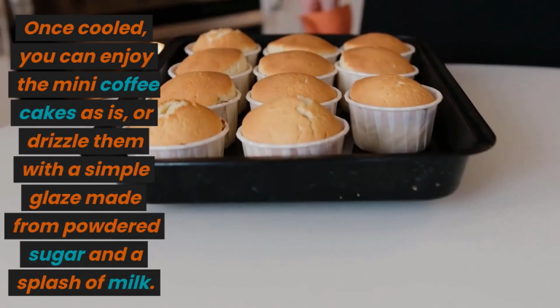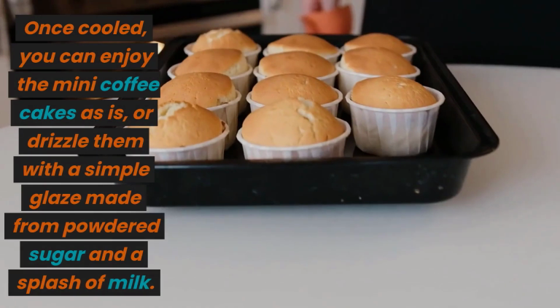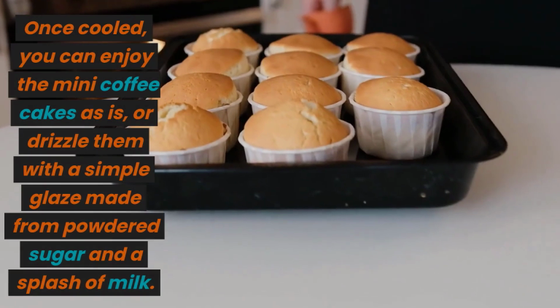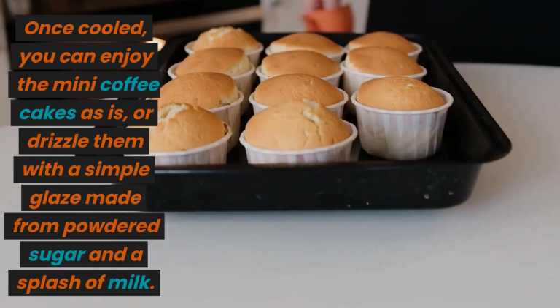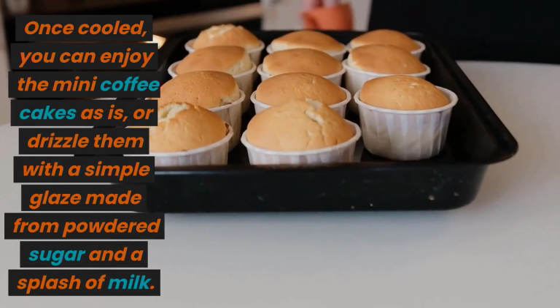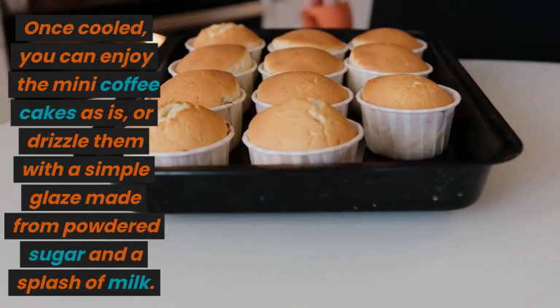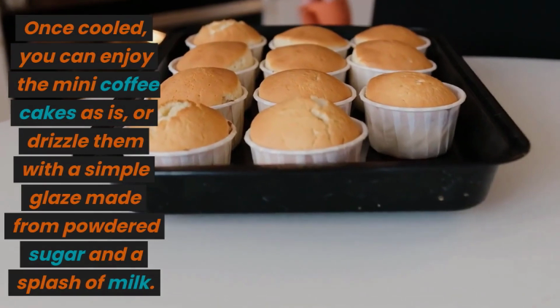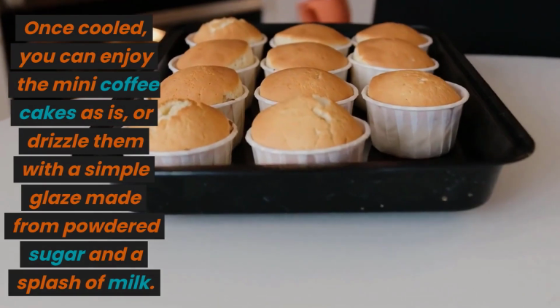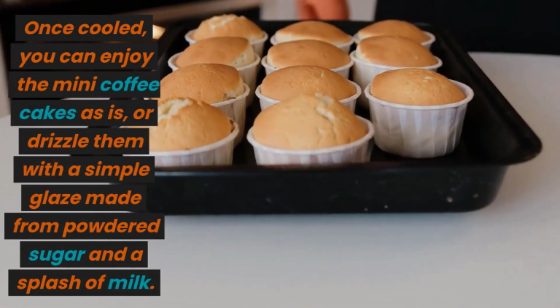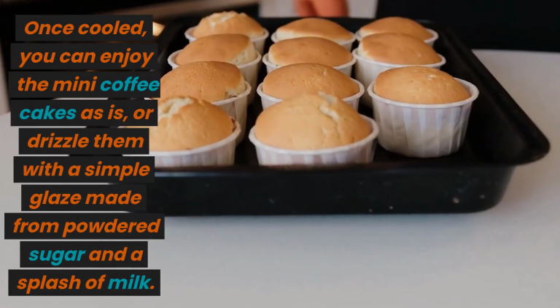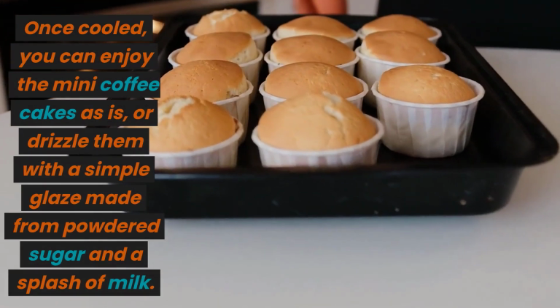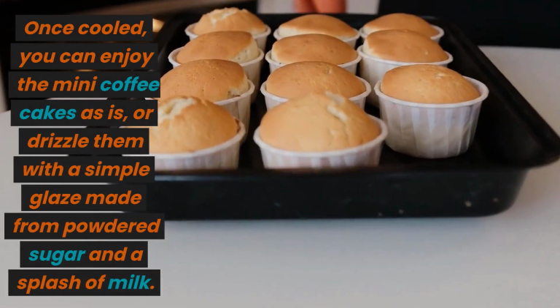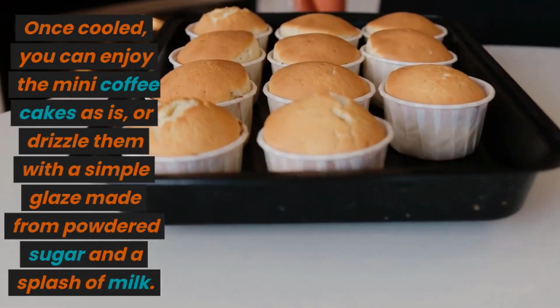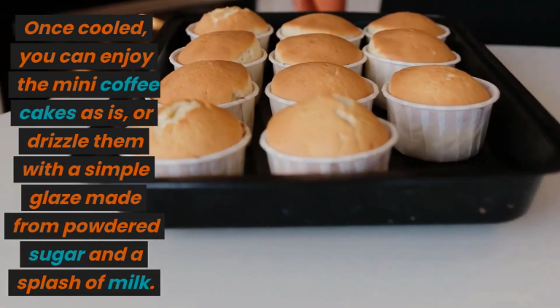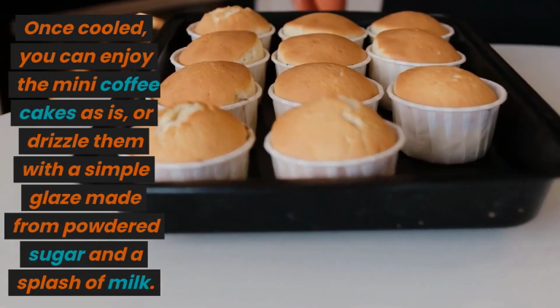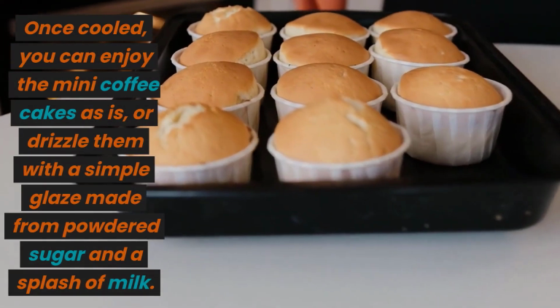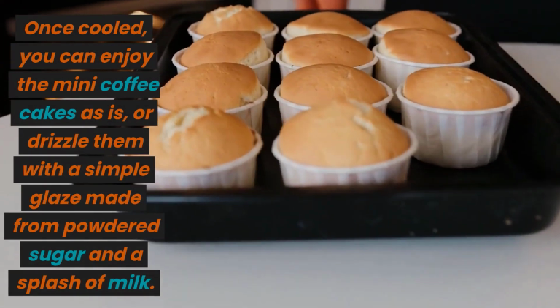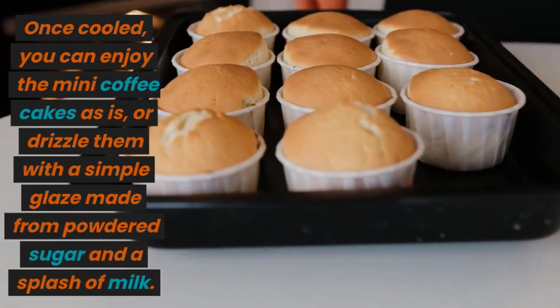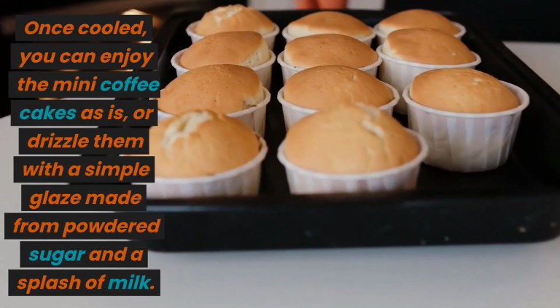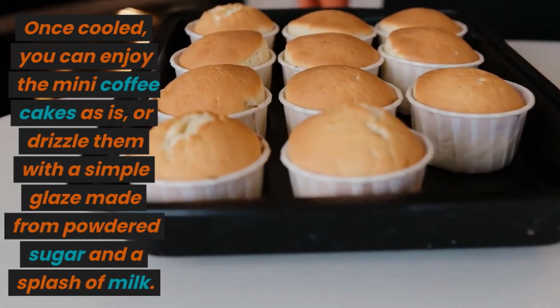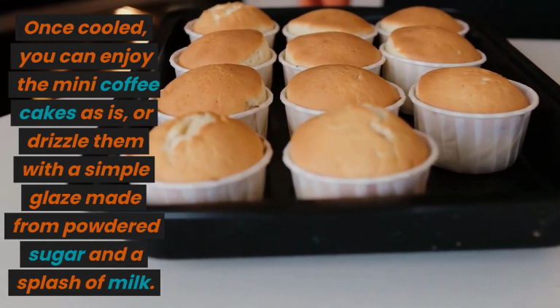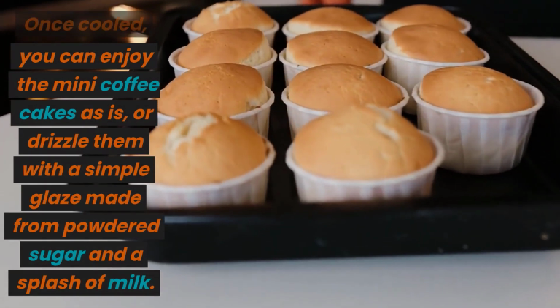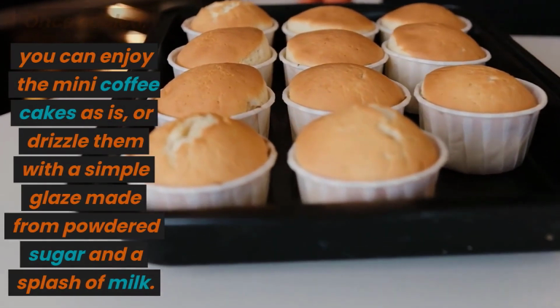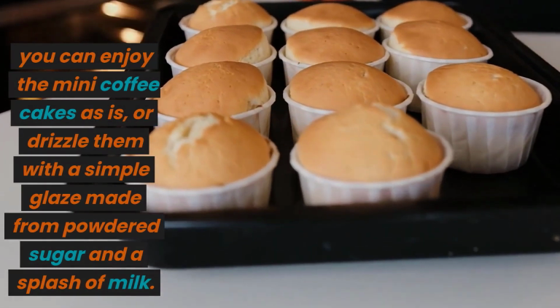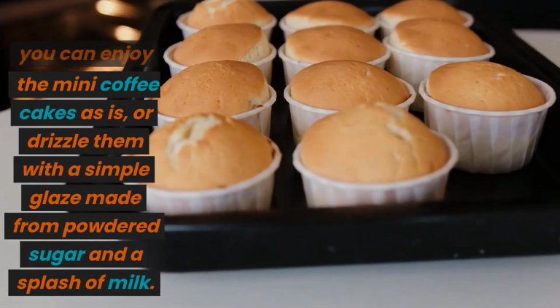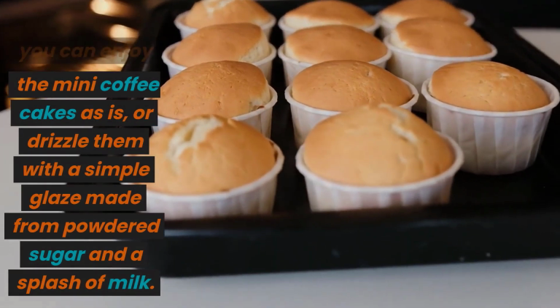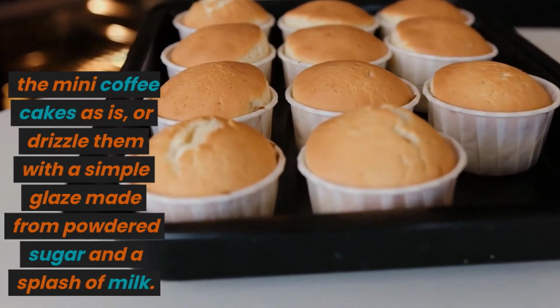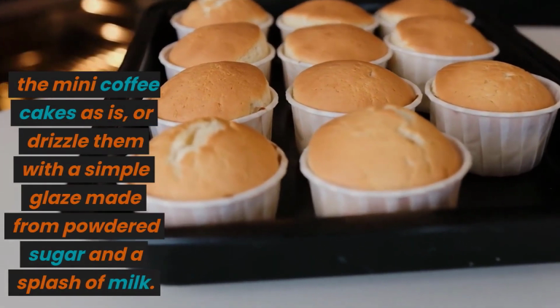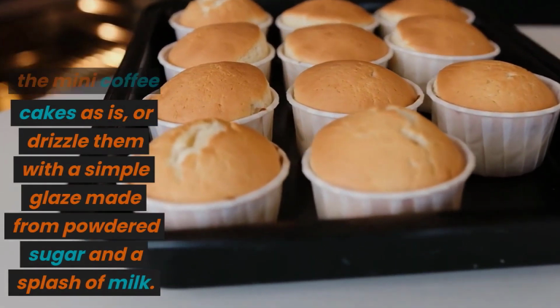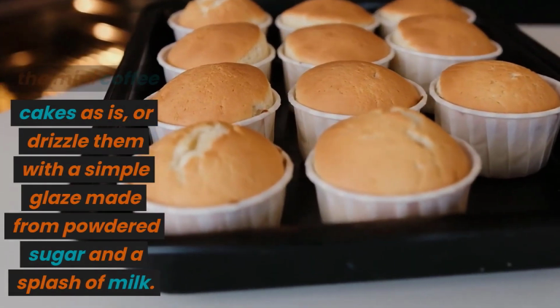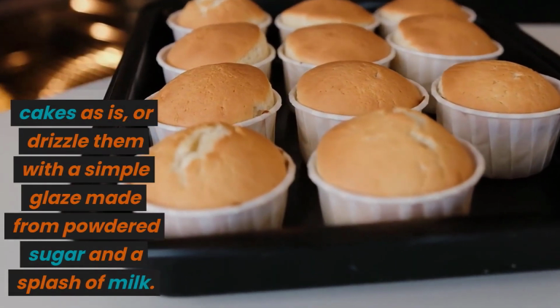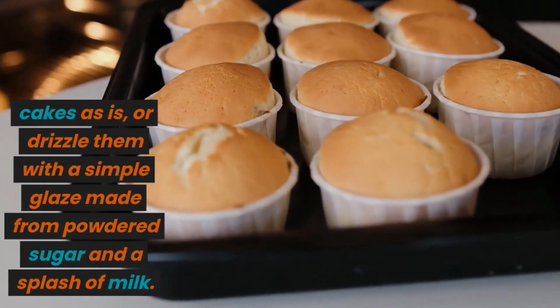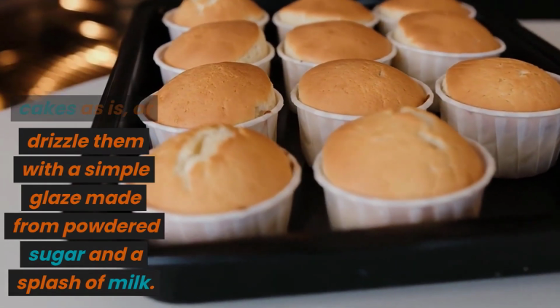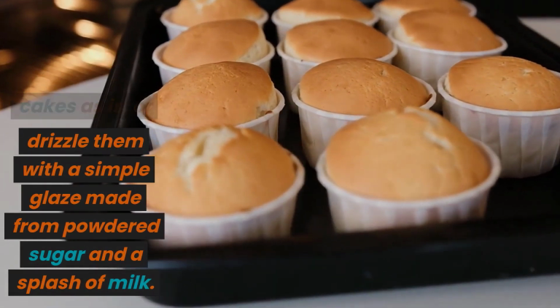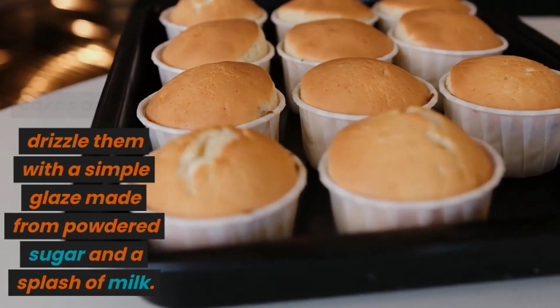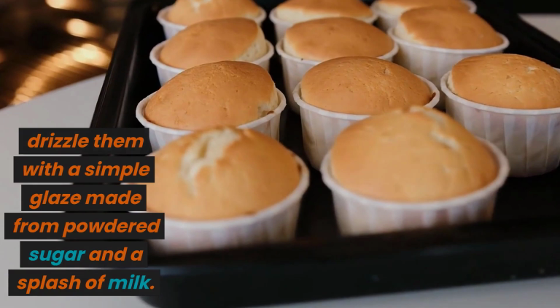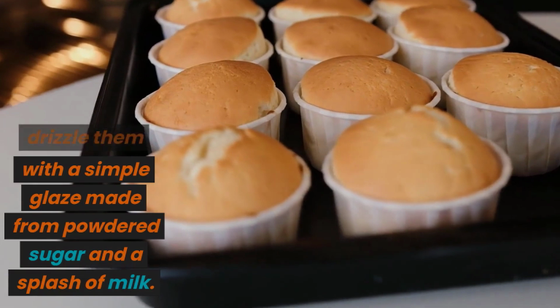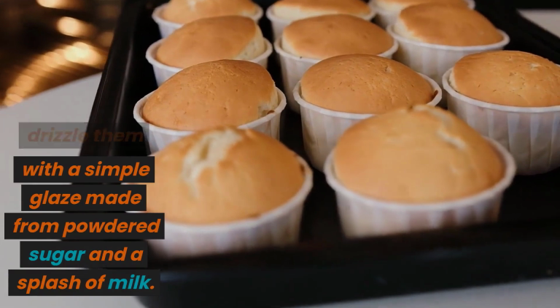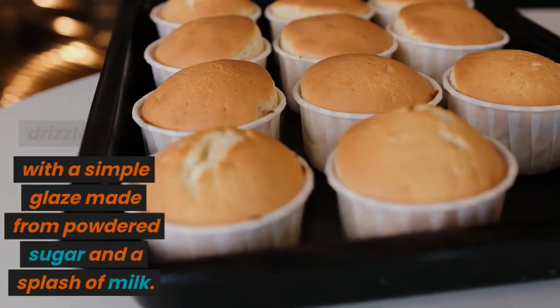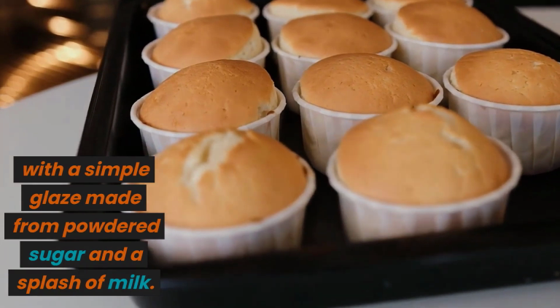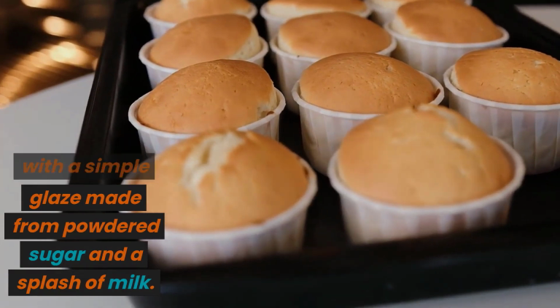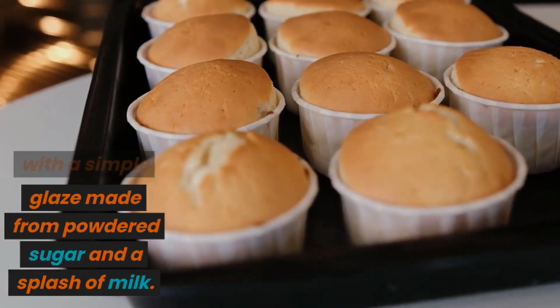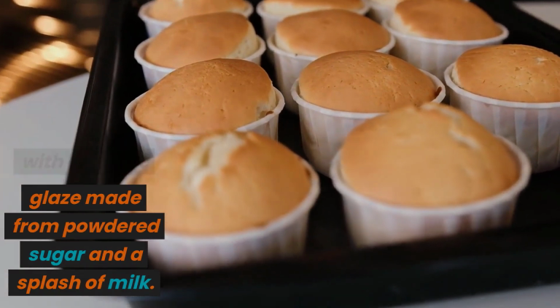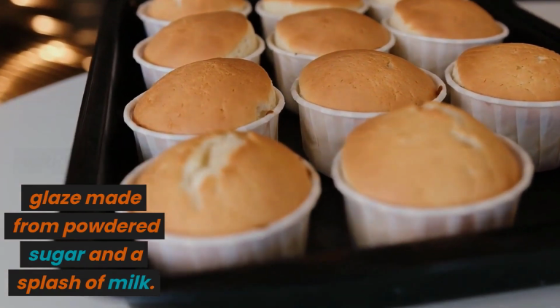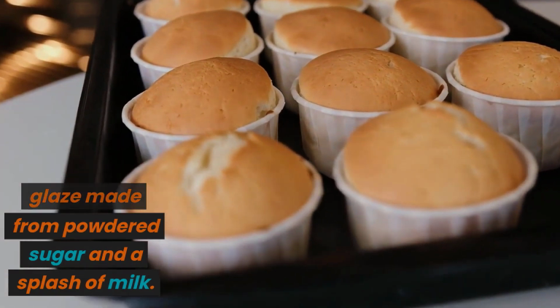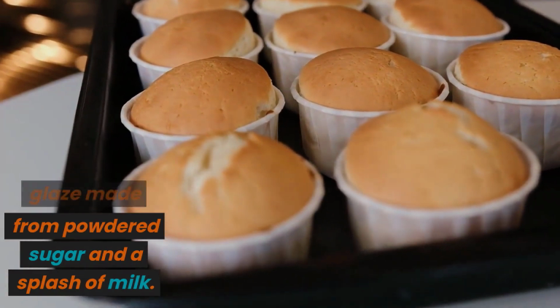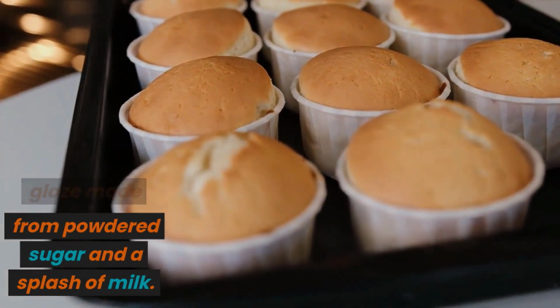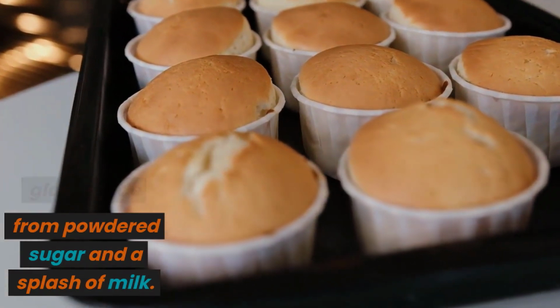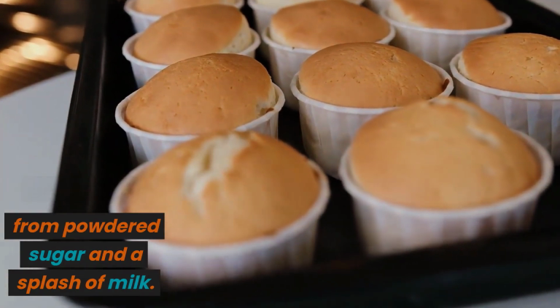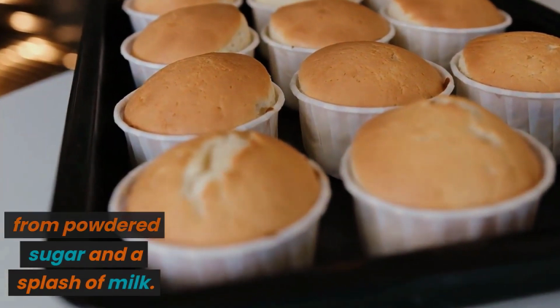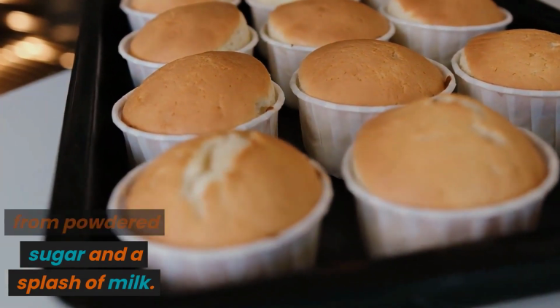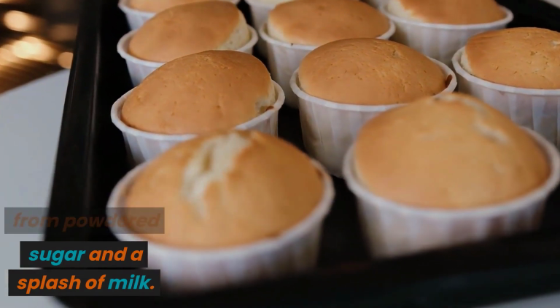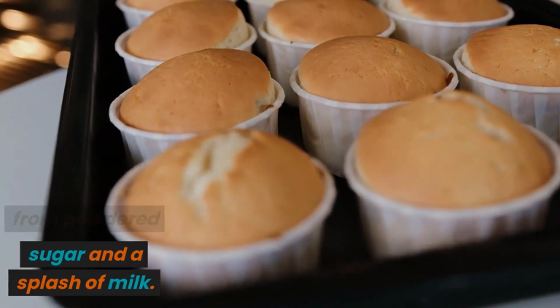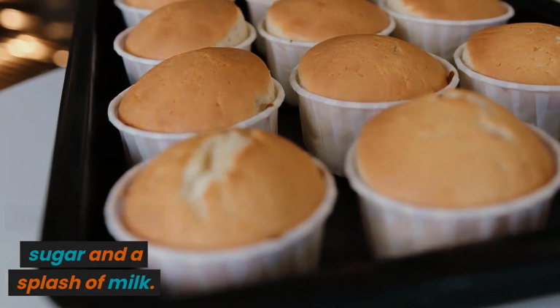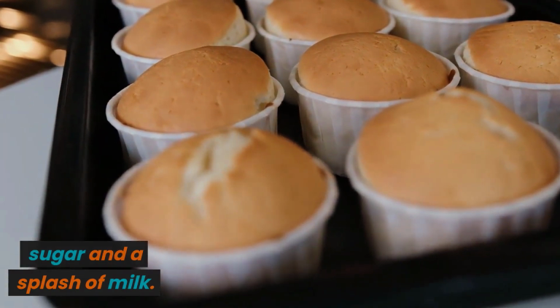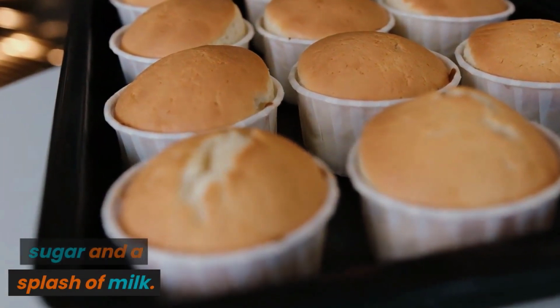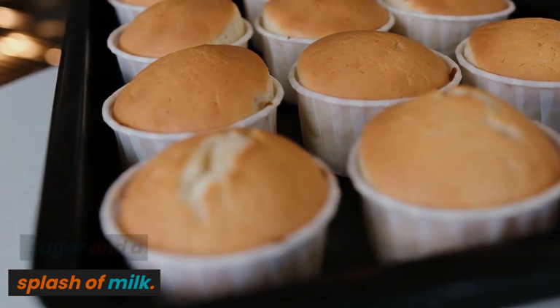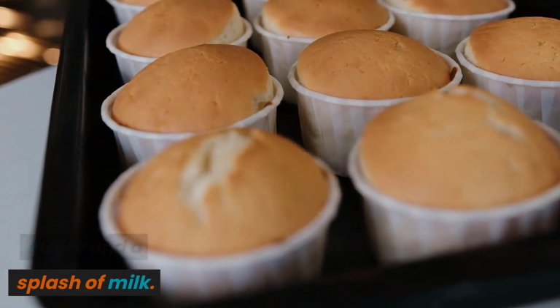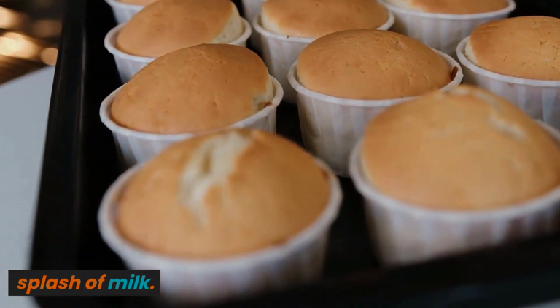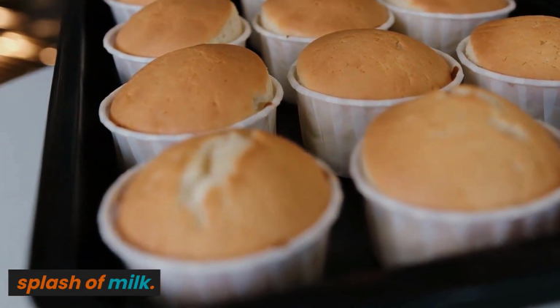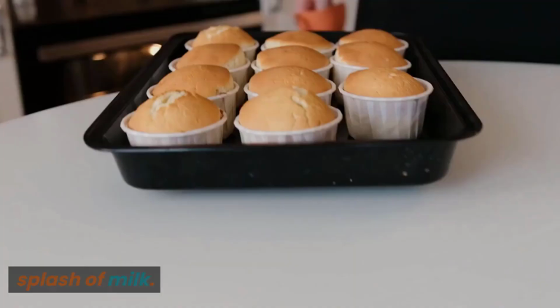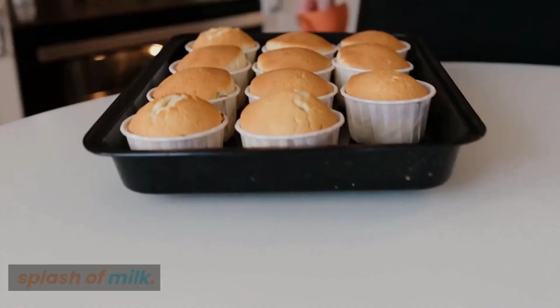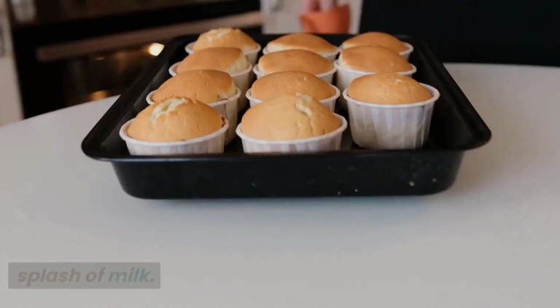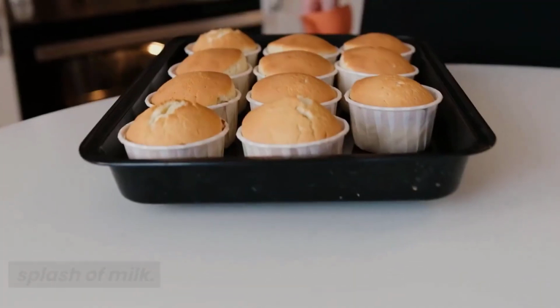Once cooled, you can enjoy the mini coffee cakes as is, or drizzle them with a simple glaze made from powdered sugar and a splash of milk.